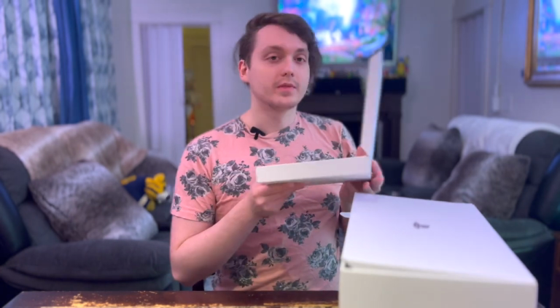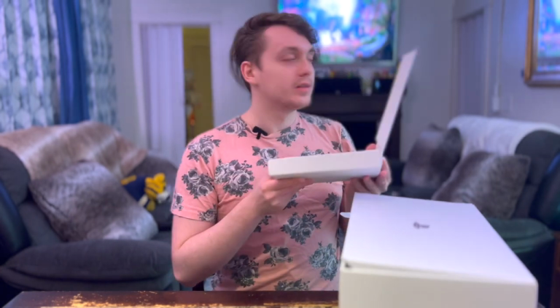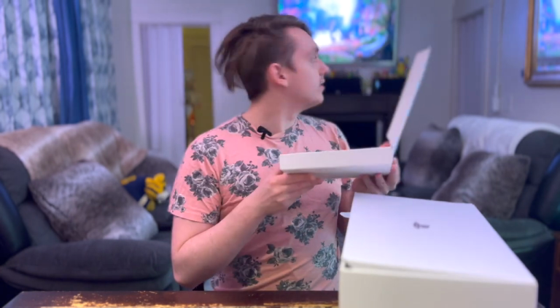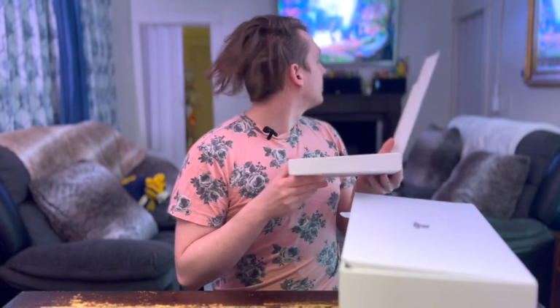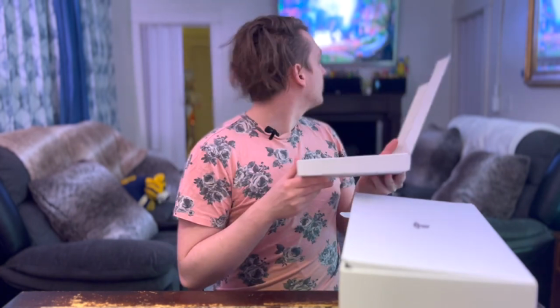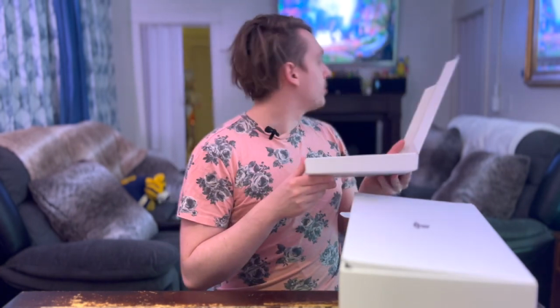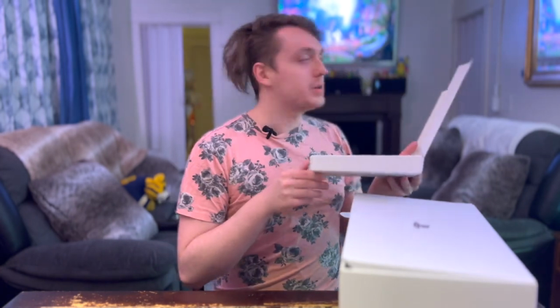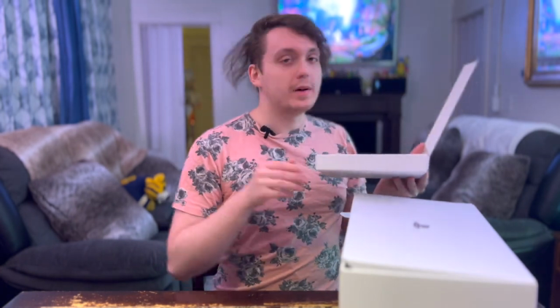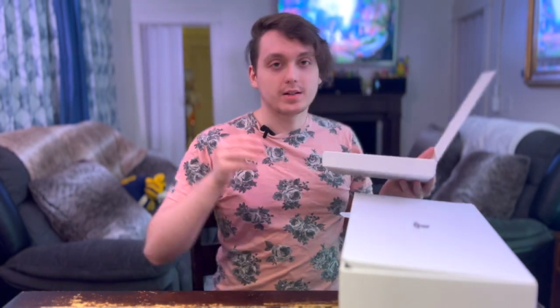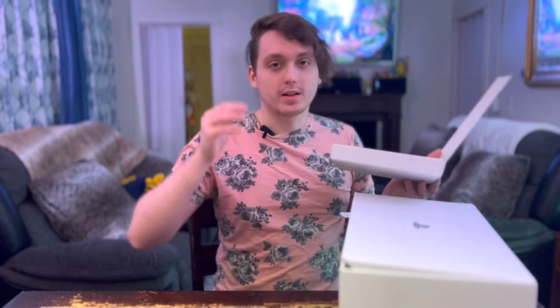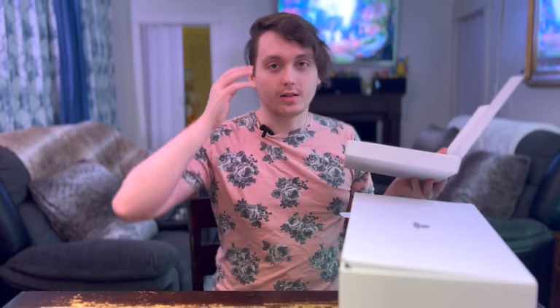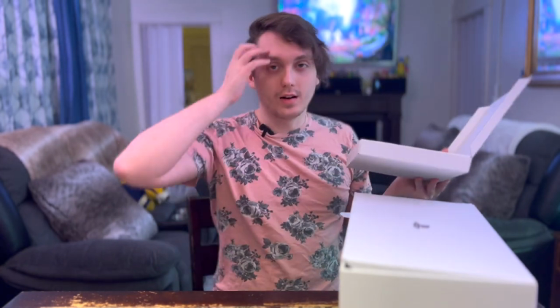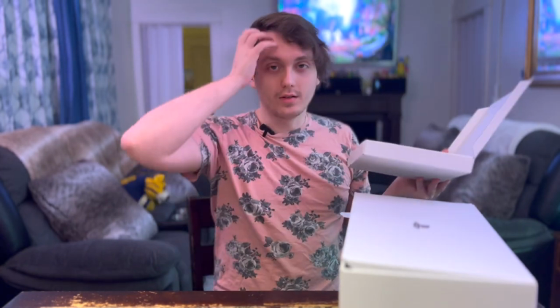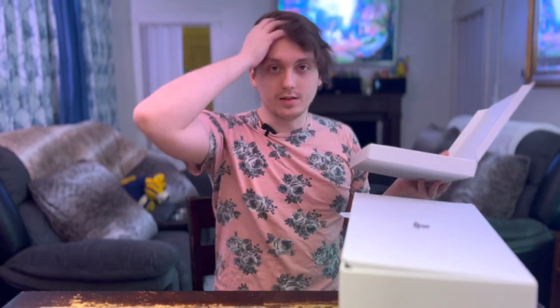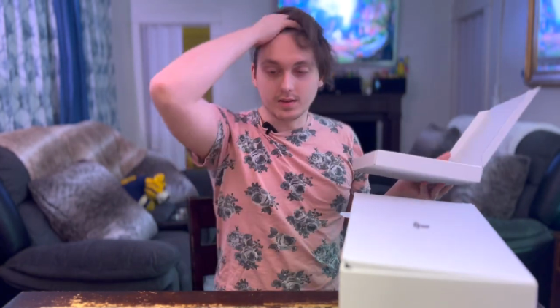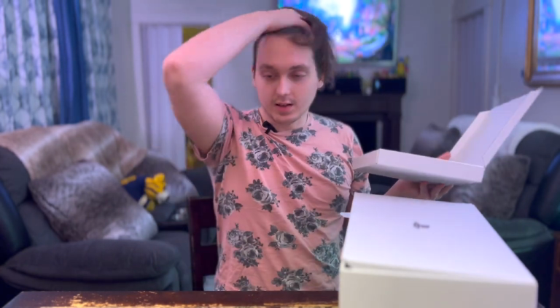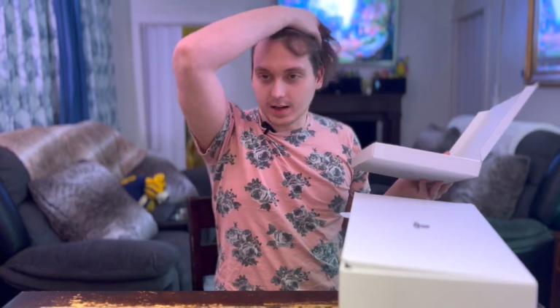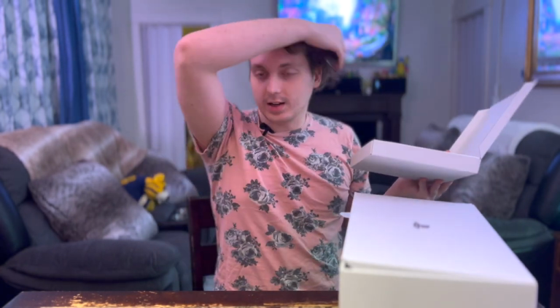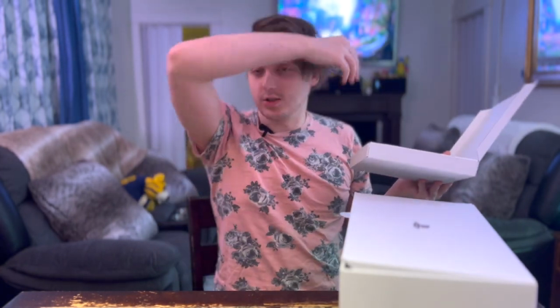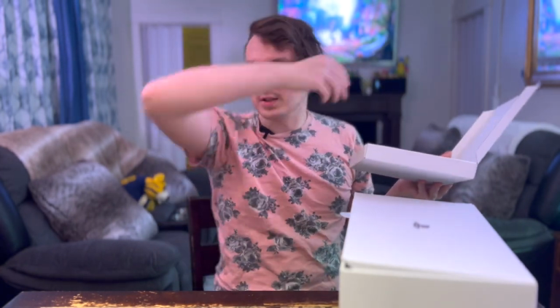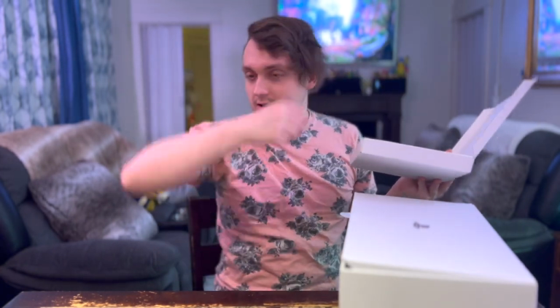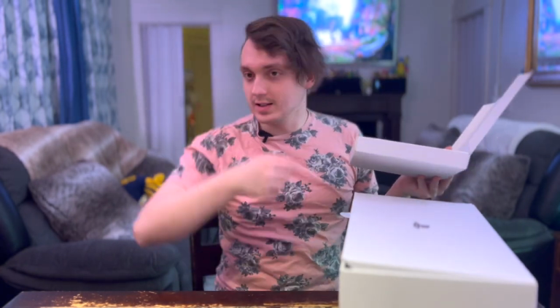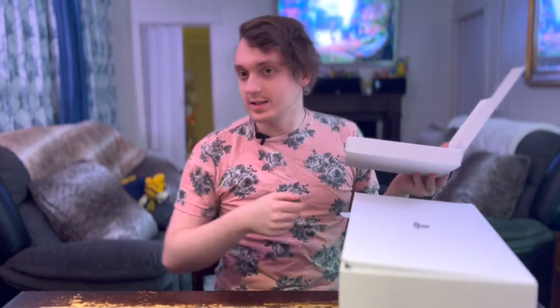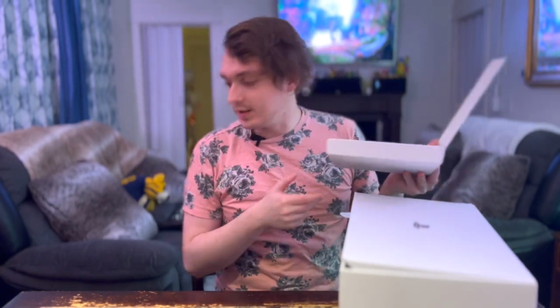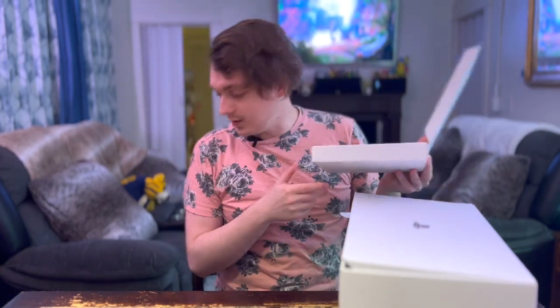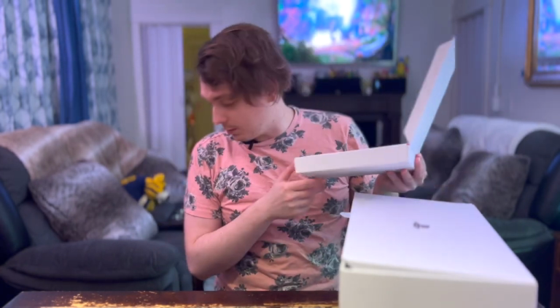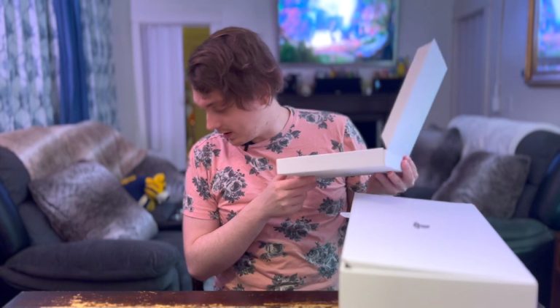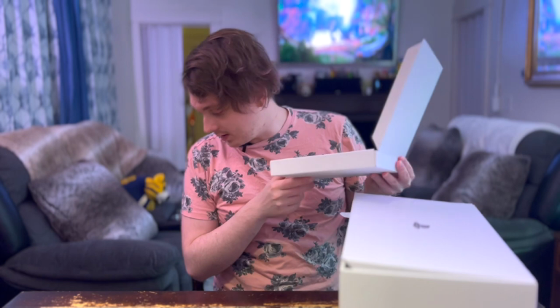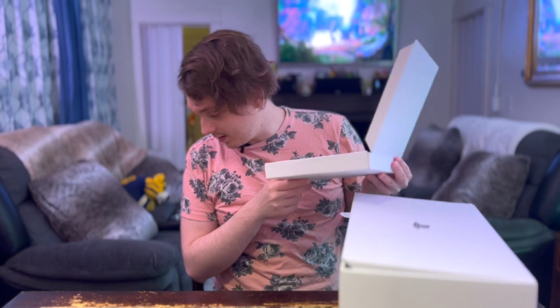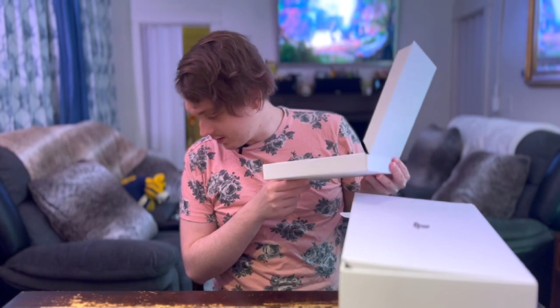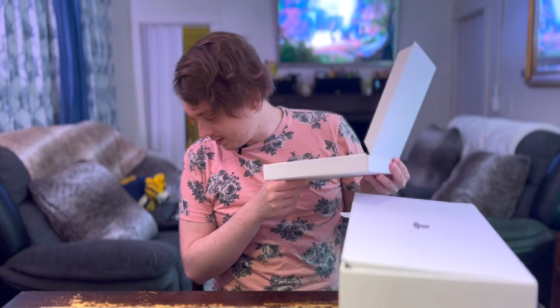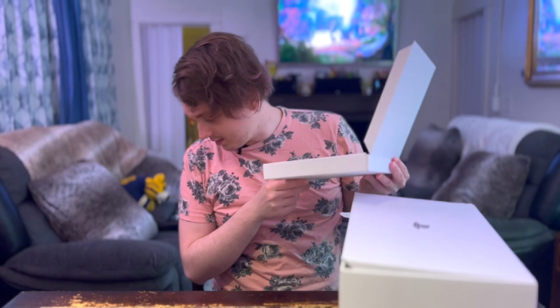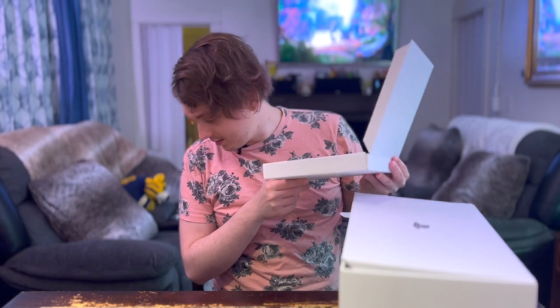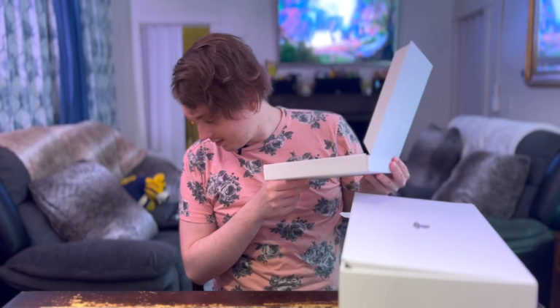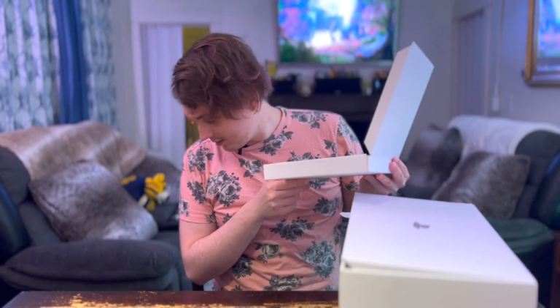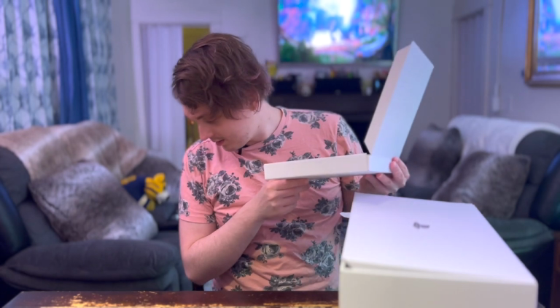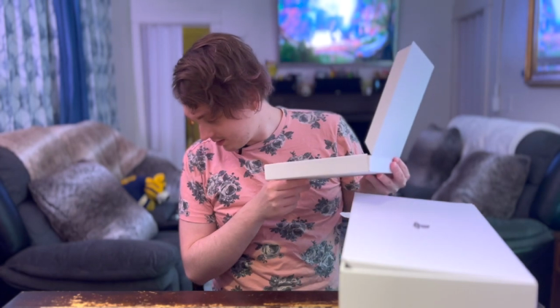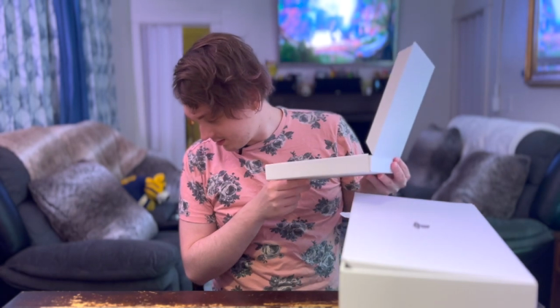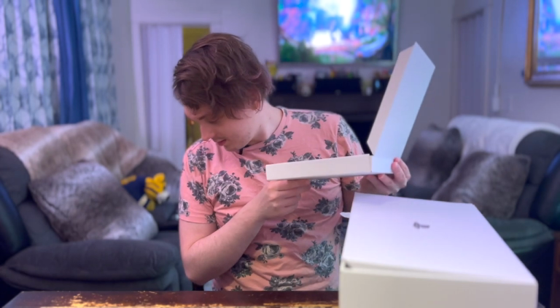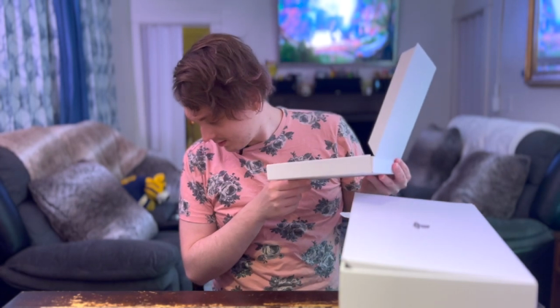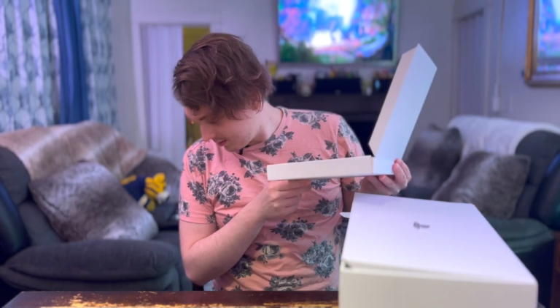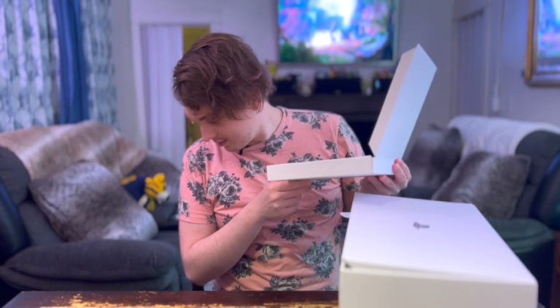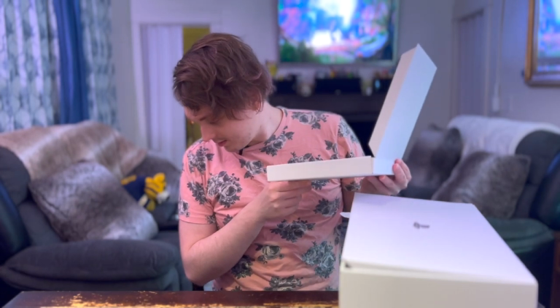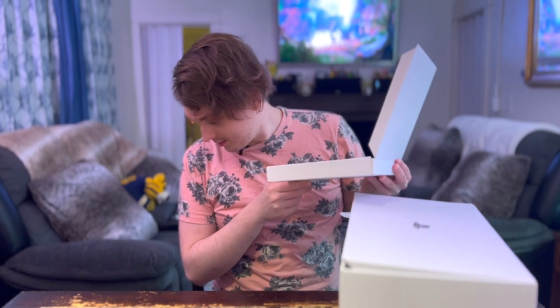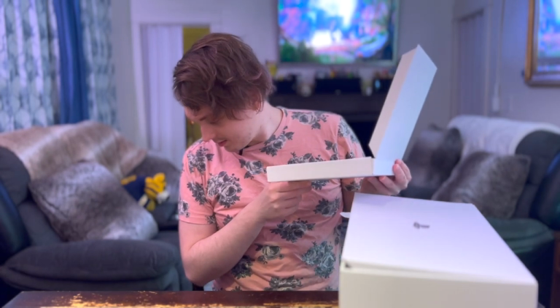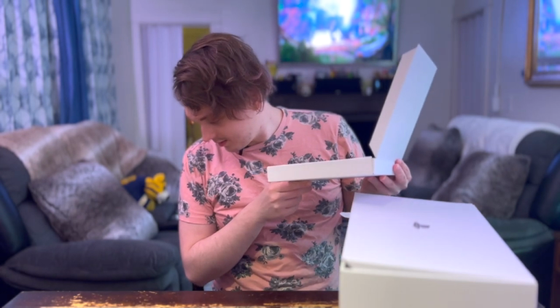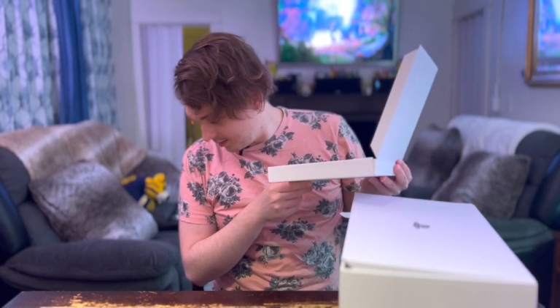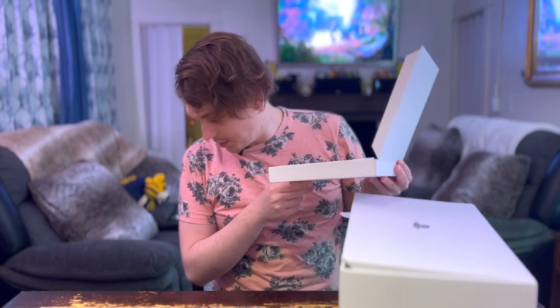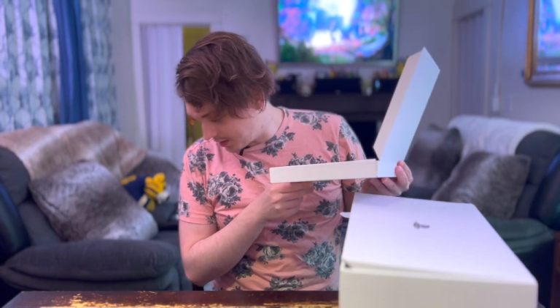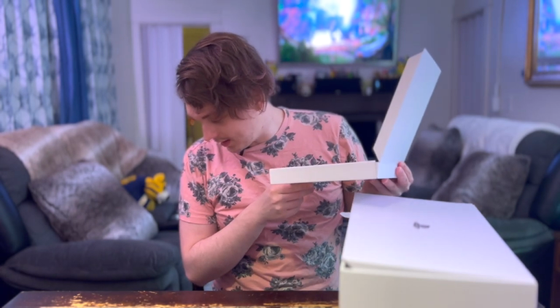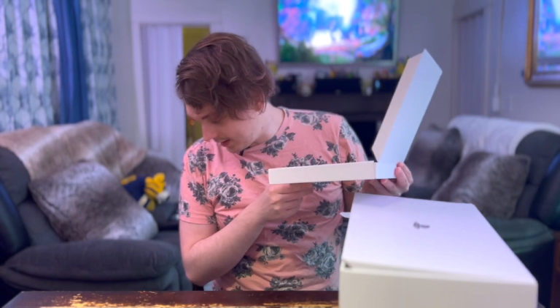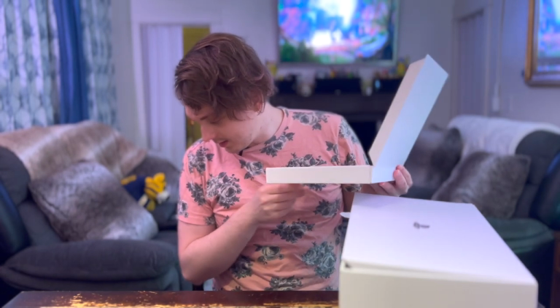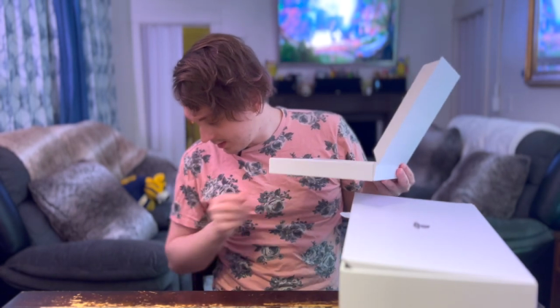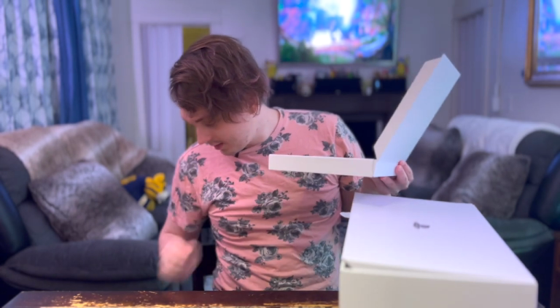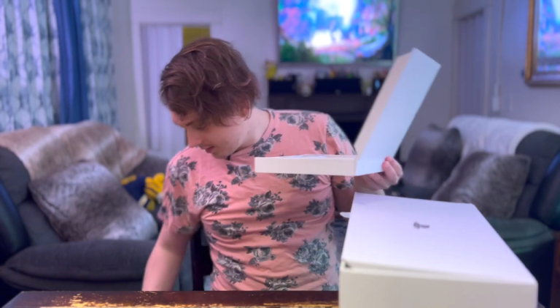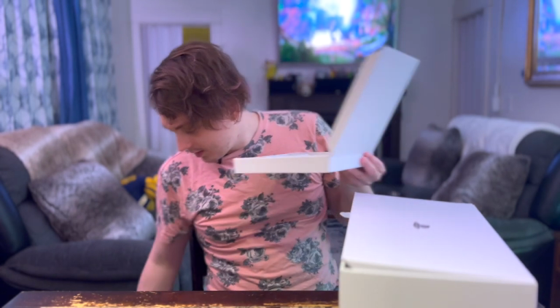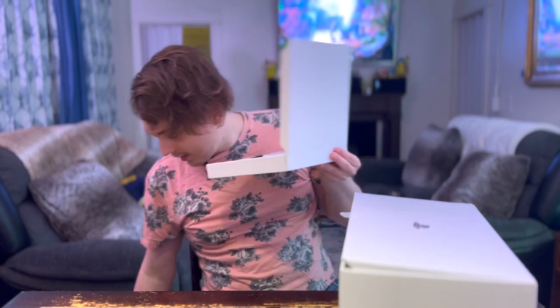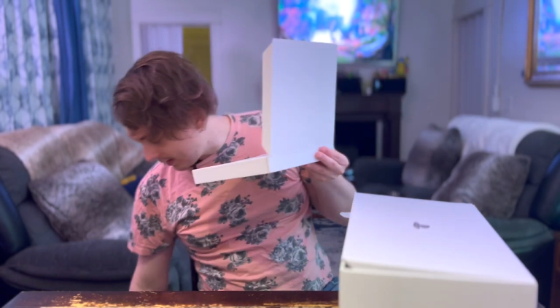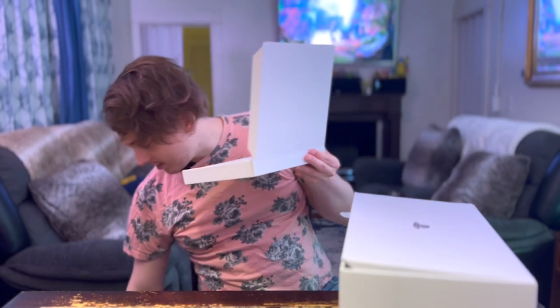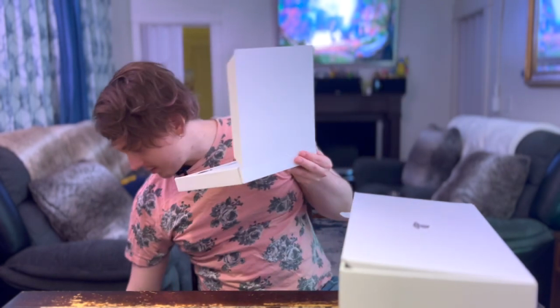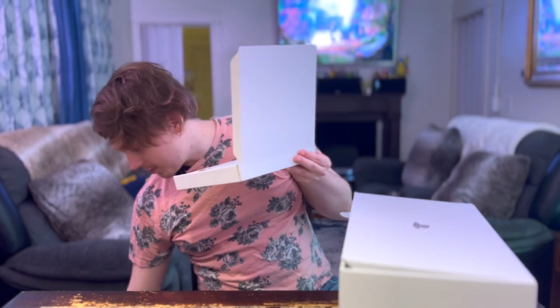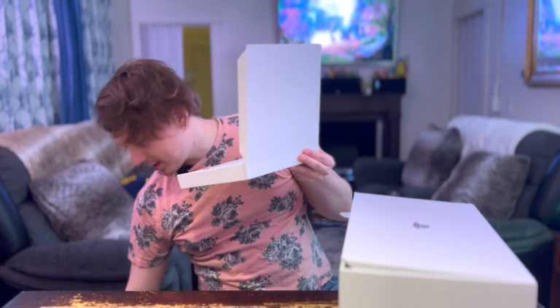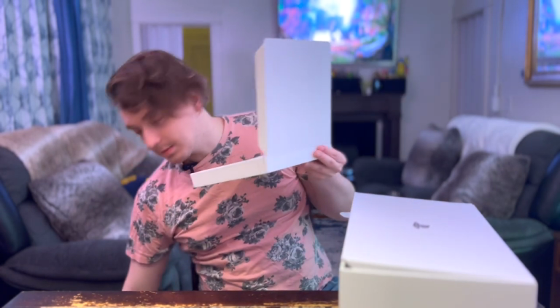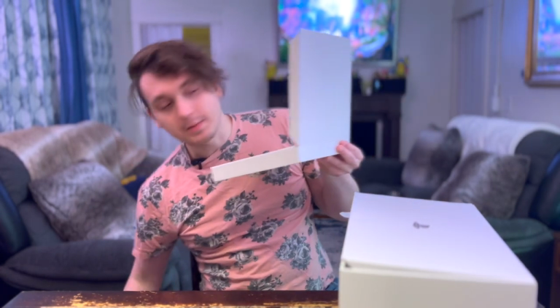I put the box on the ground and the cat just instantly went in it. No delay. Hey, don't mess up the box.